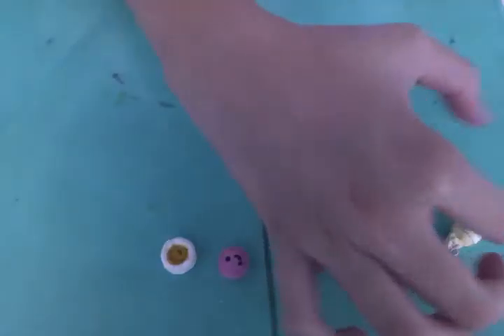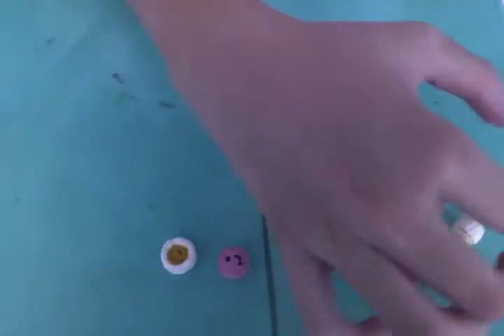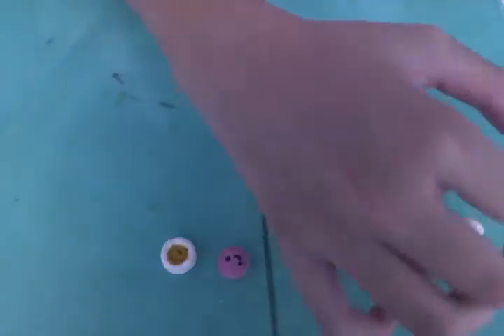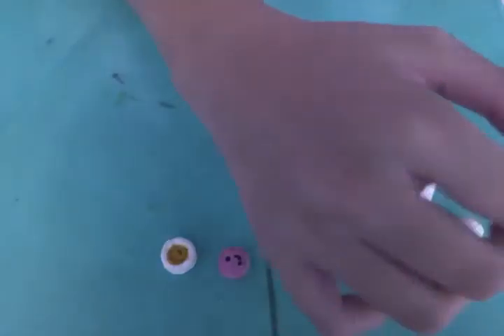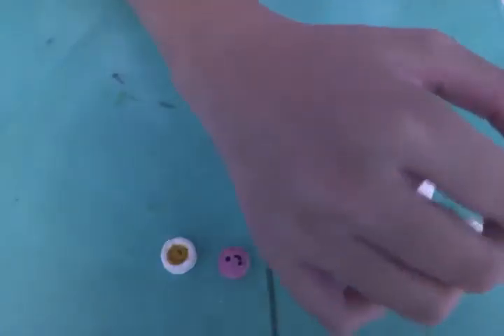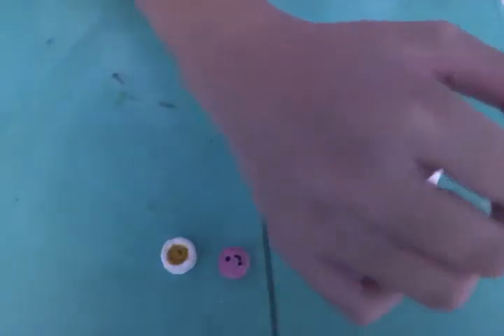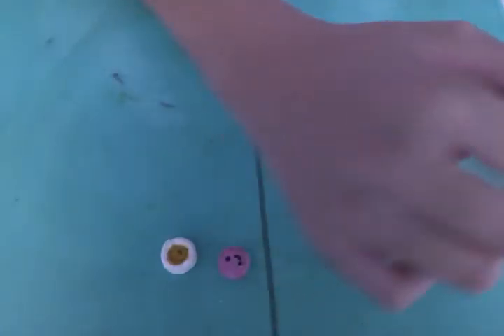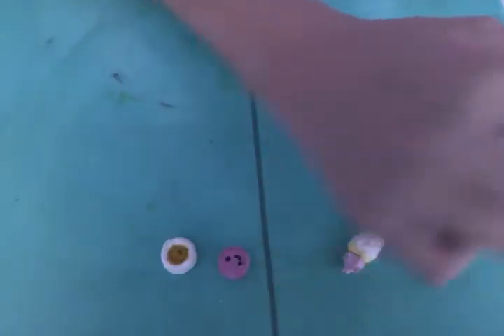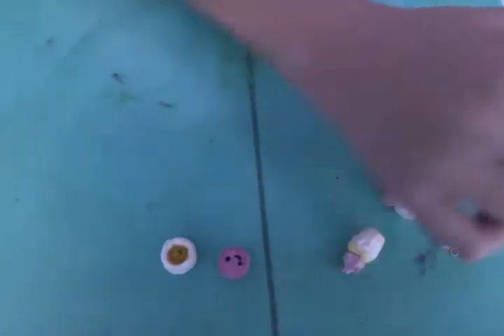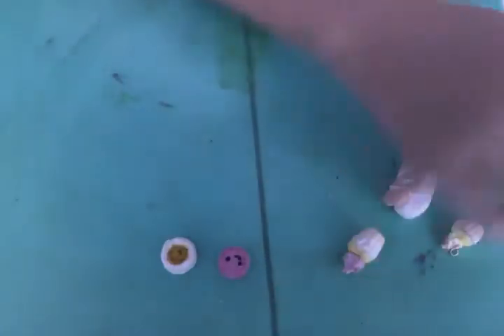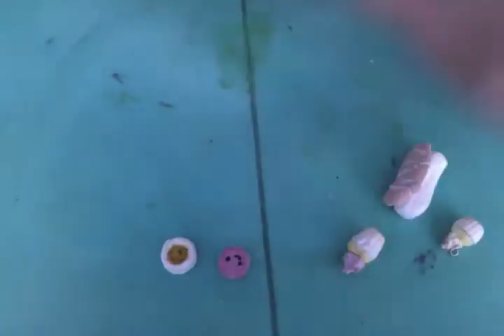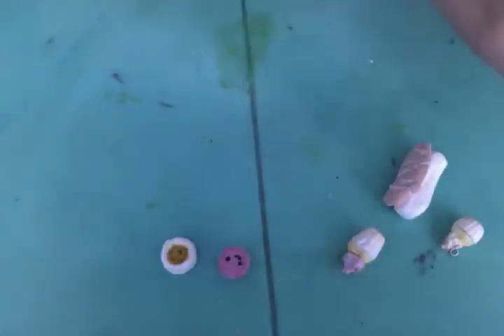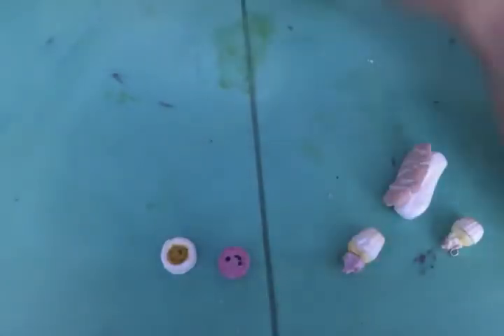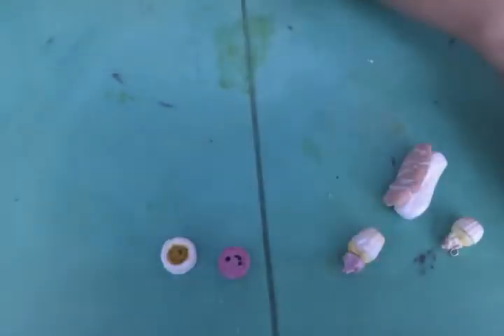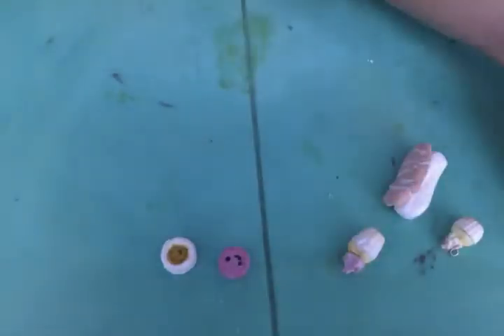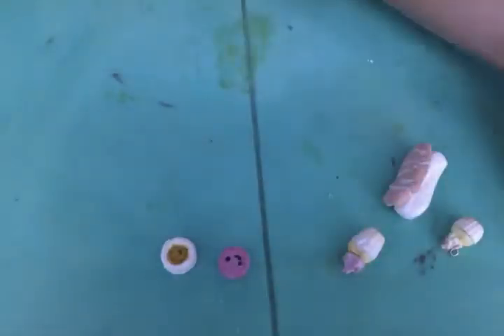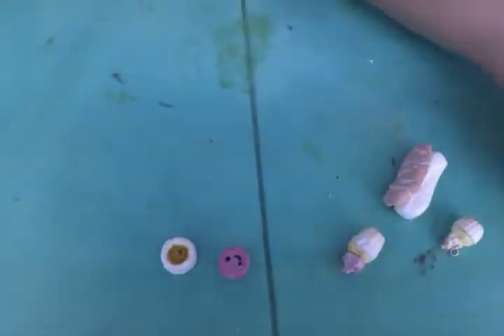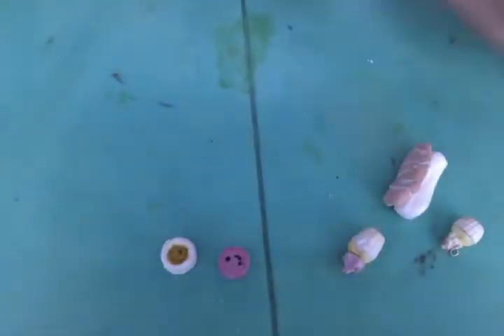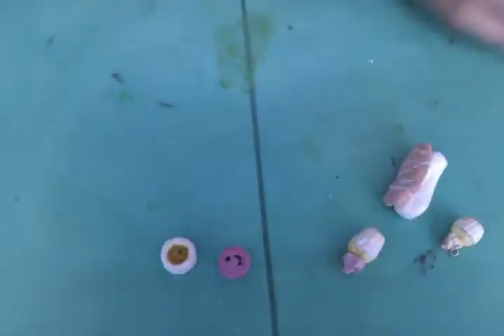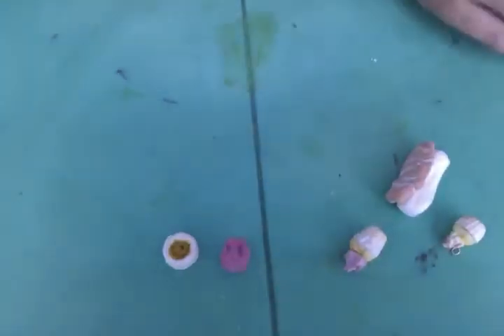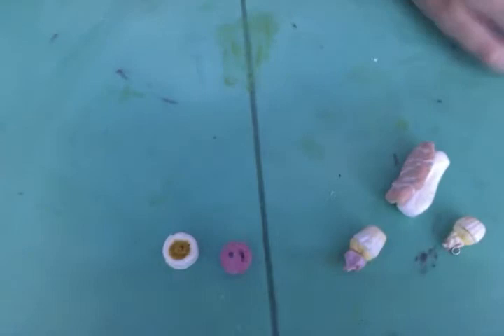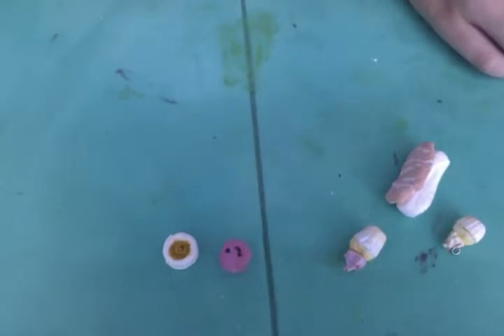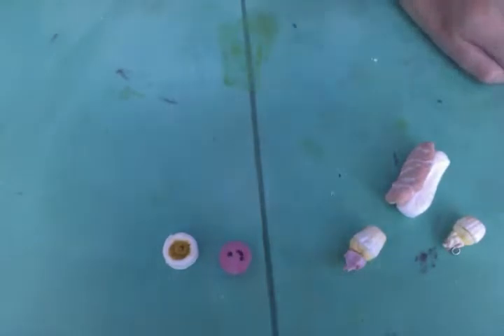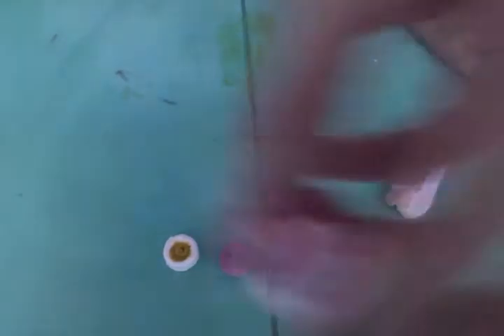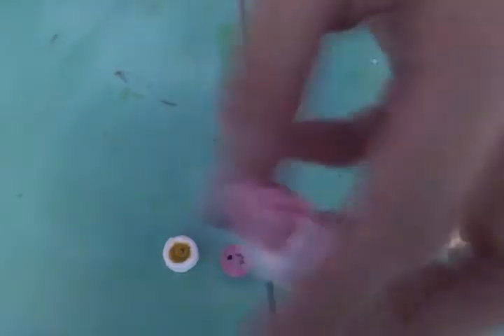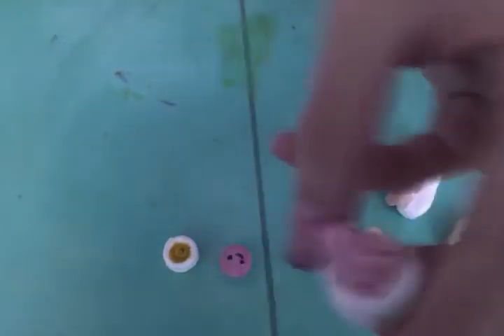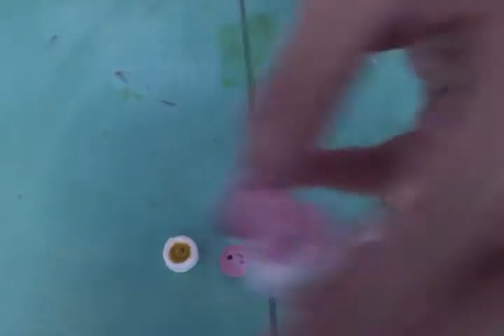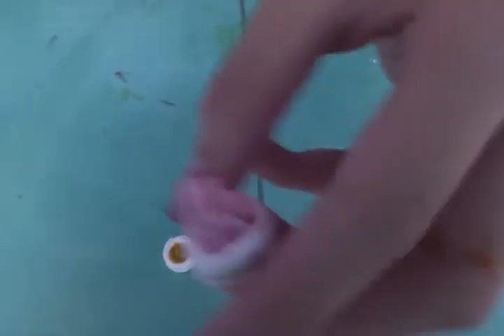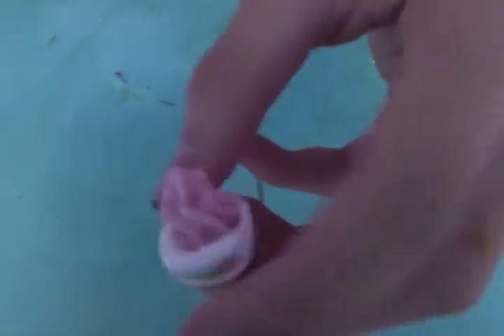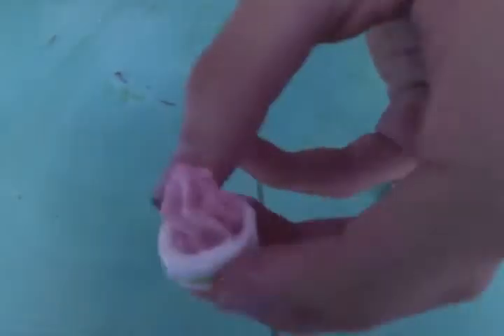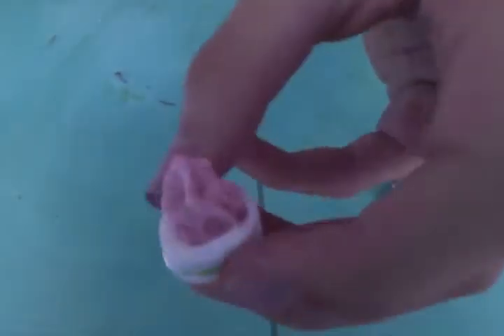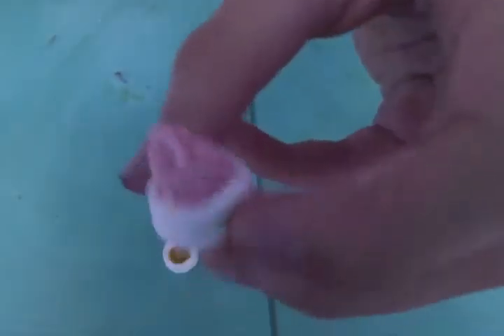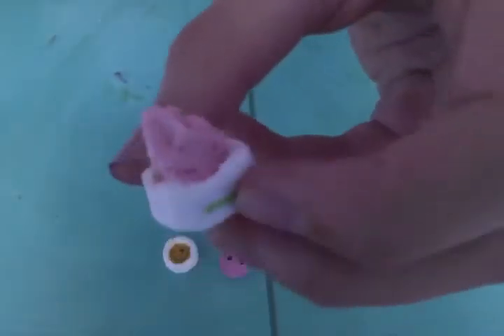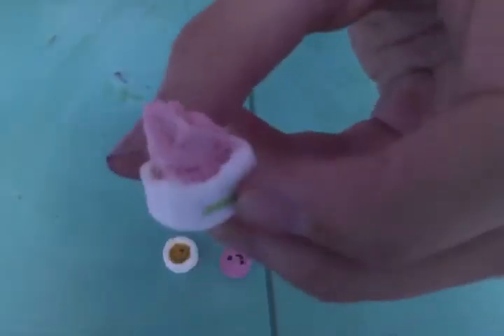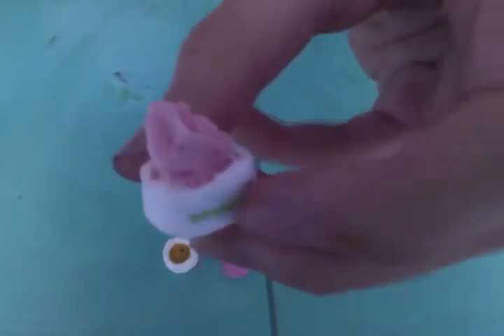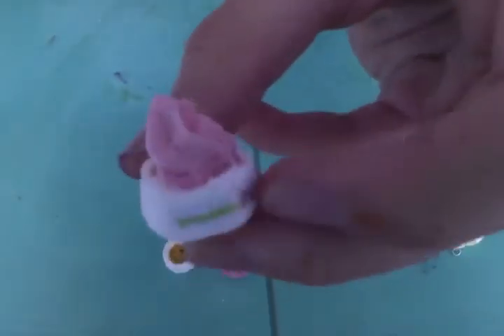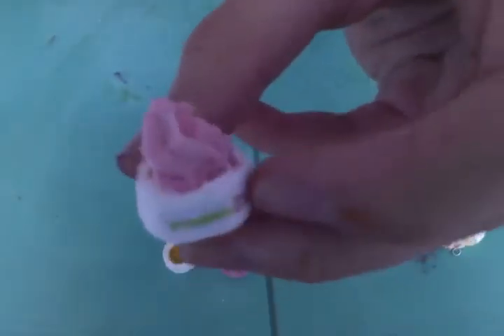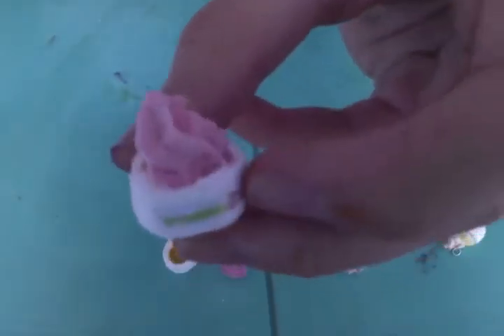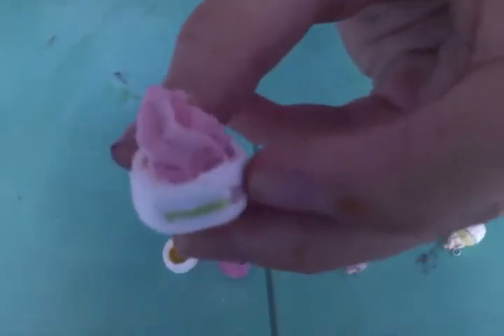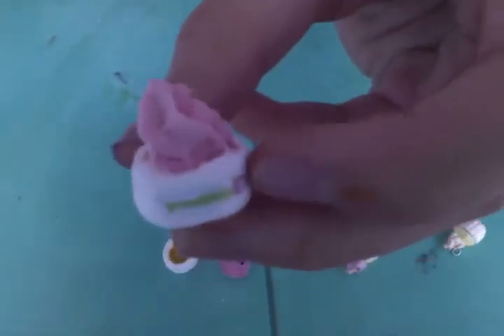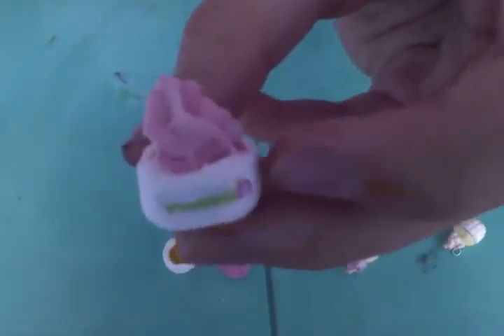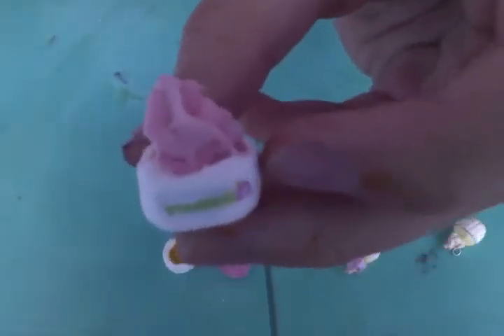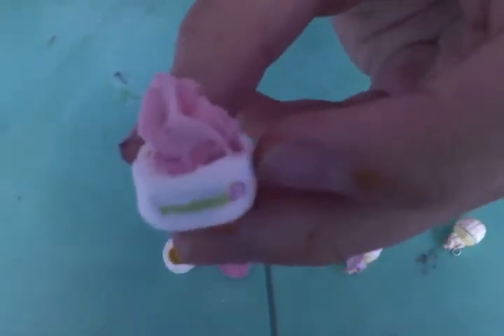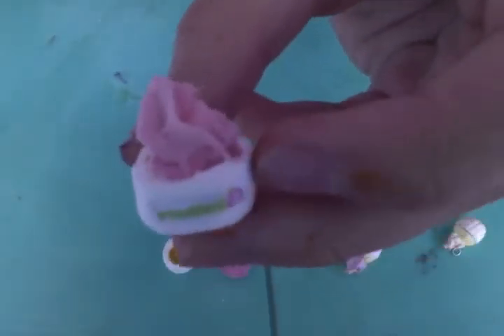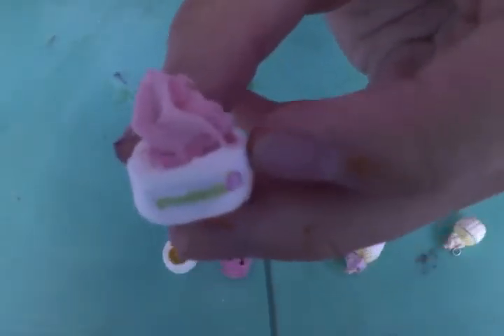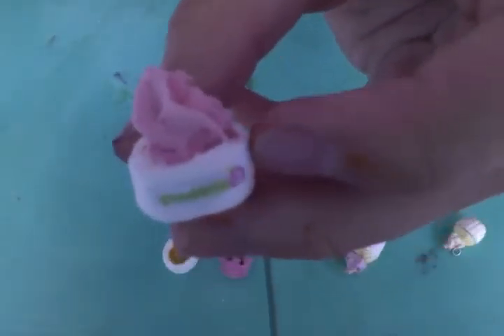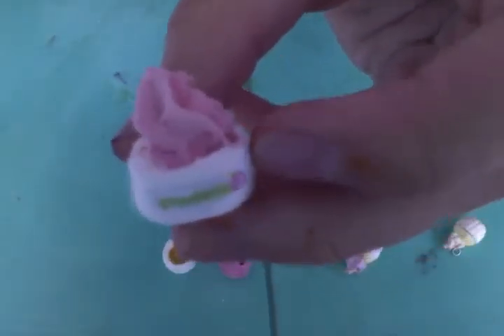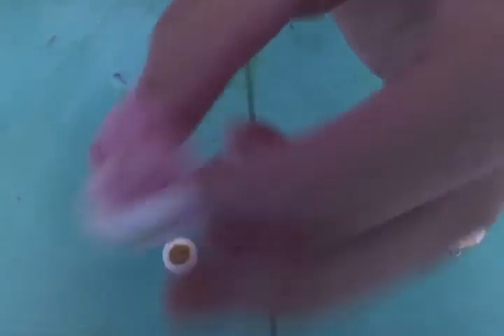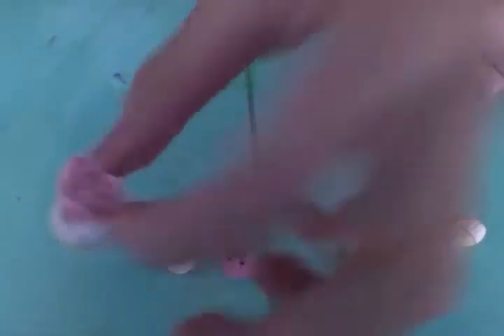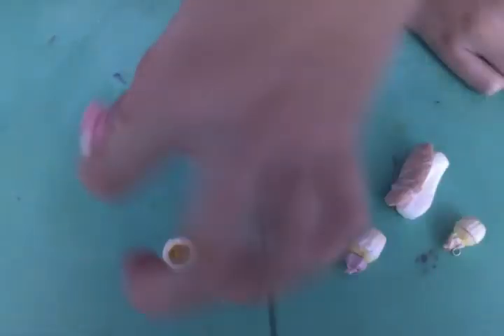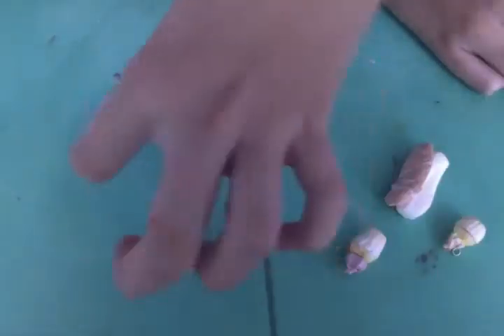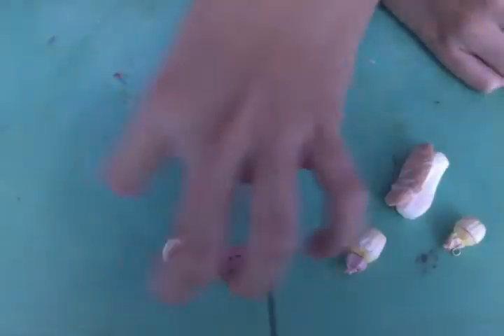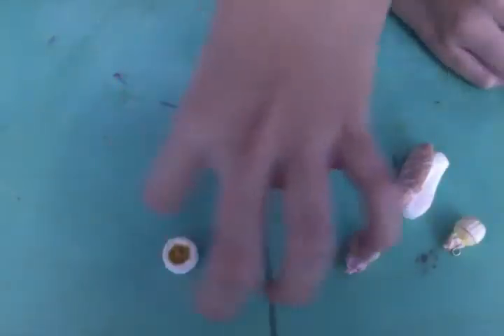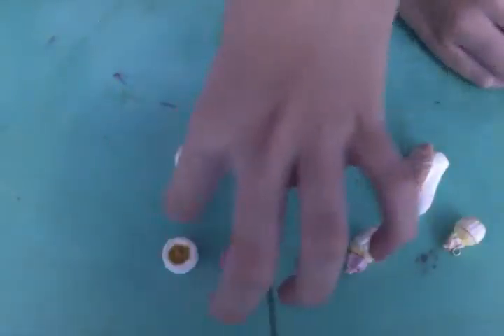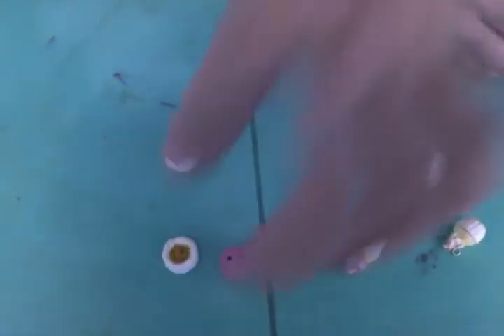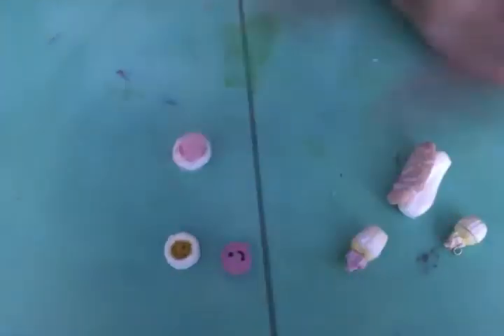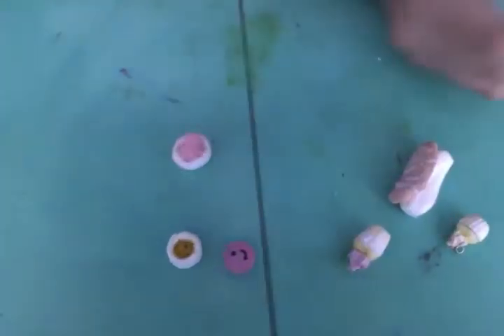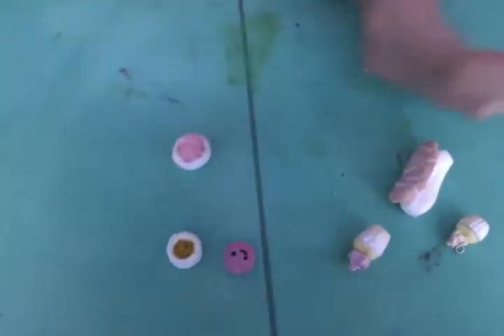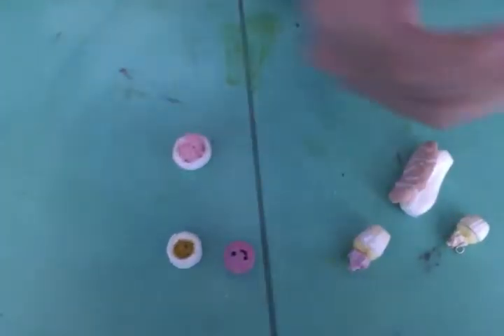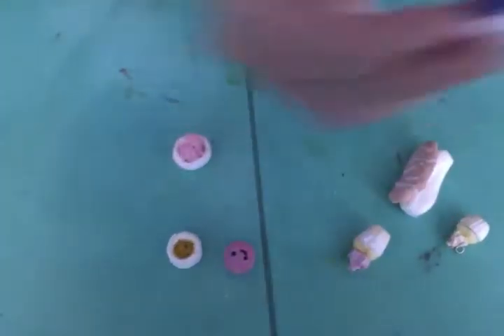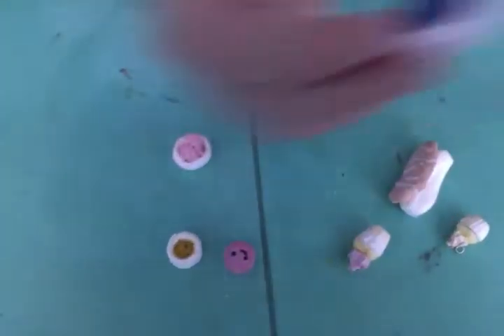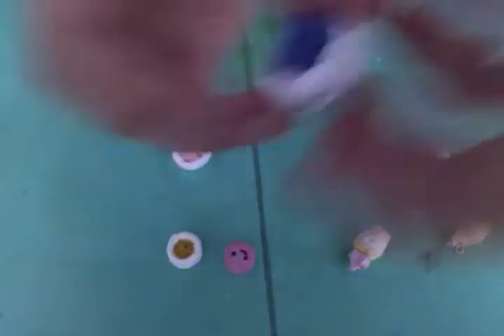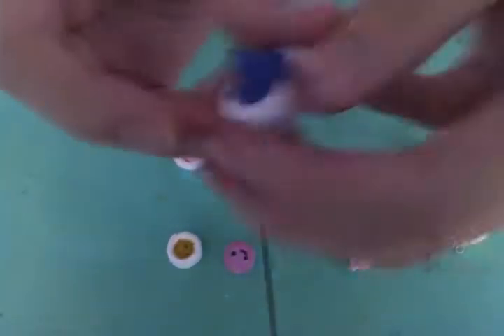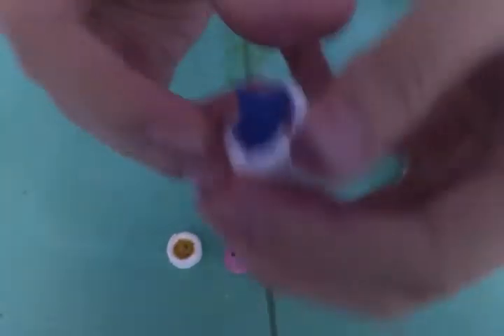Then I made two yogurts. One strawberry and one blueberry.